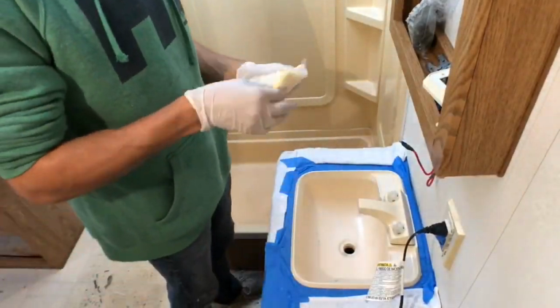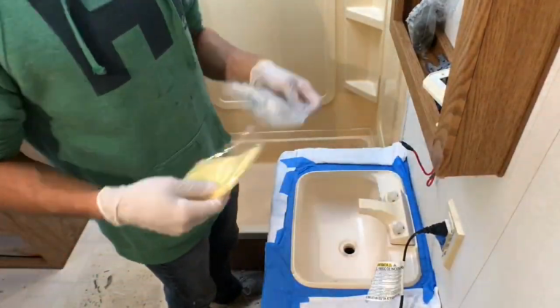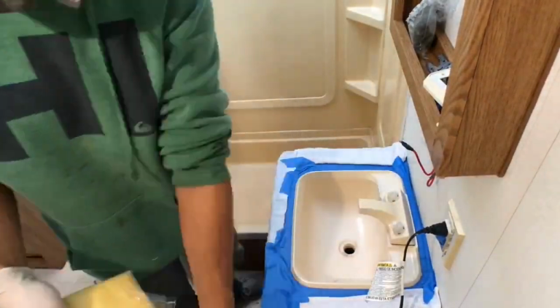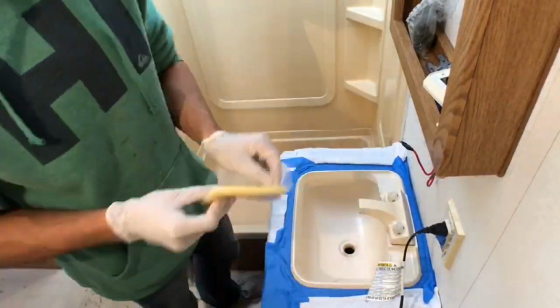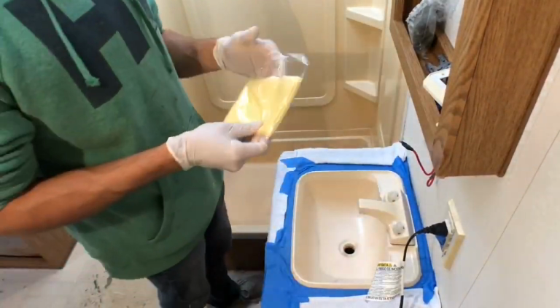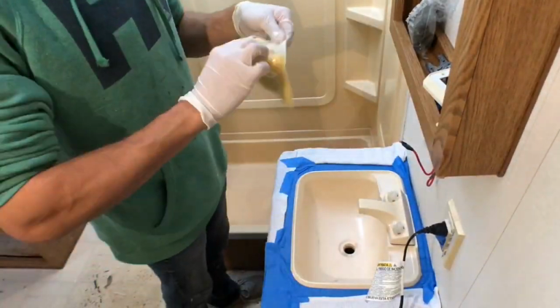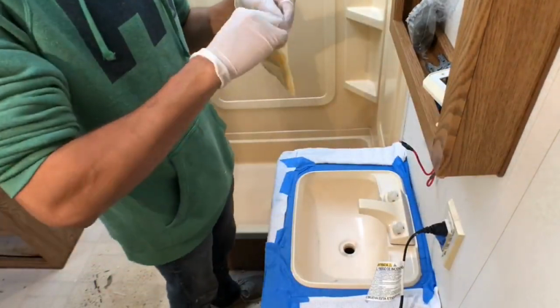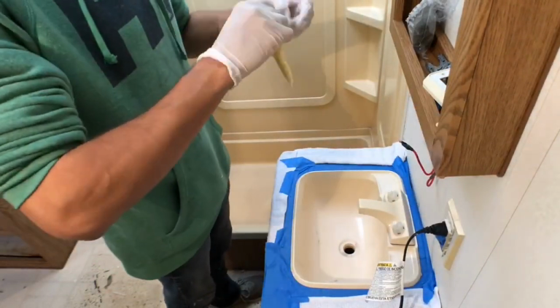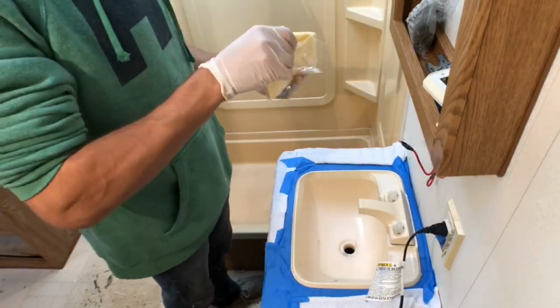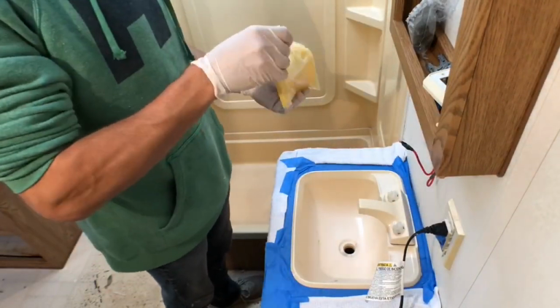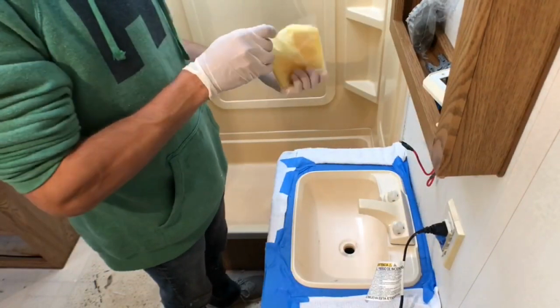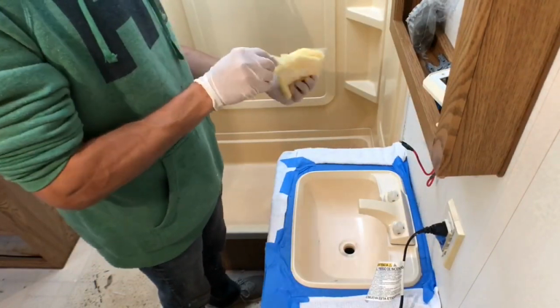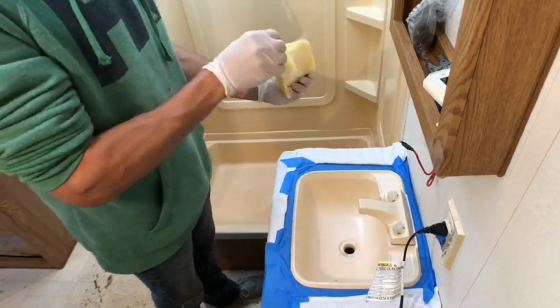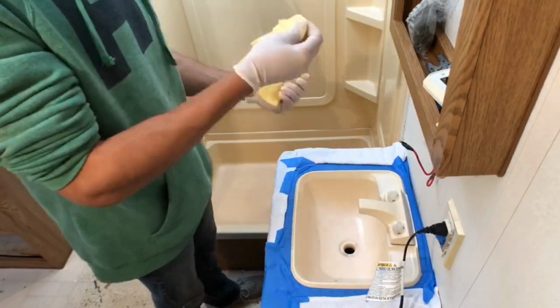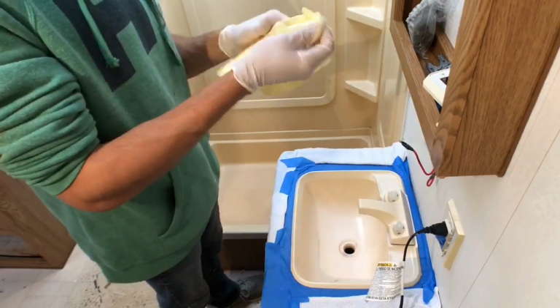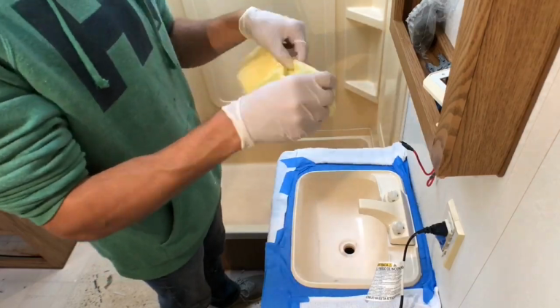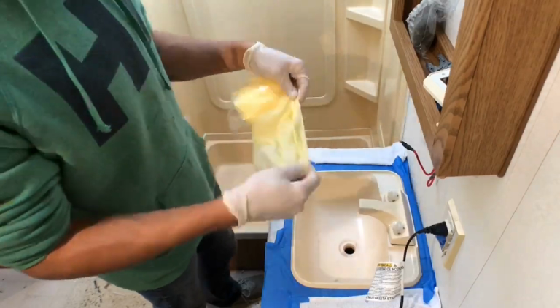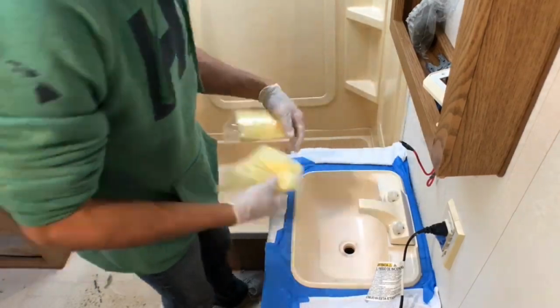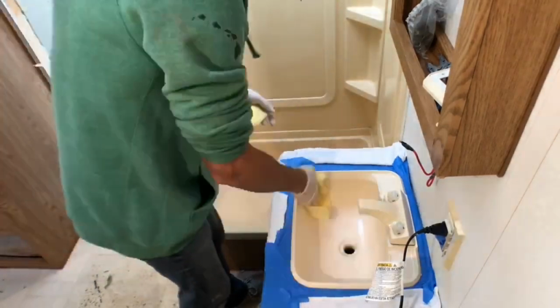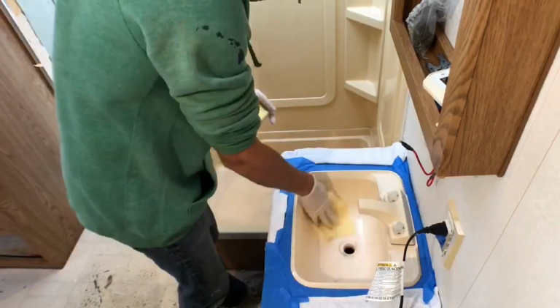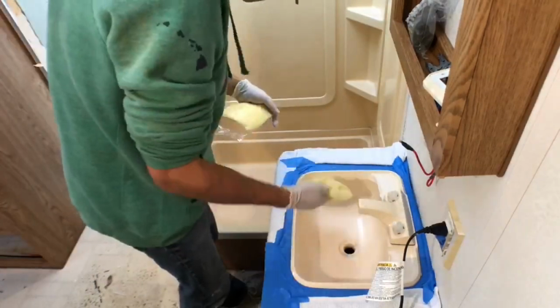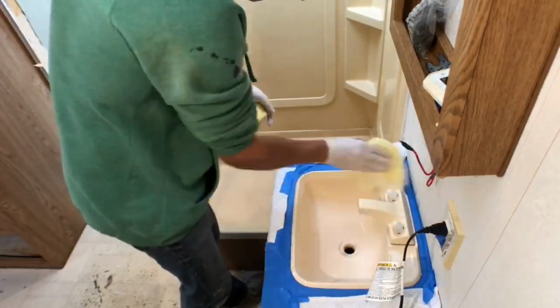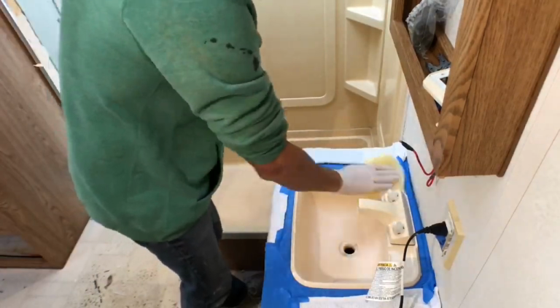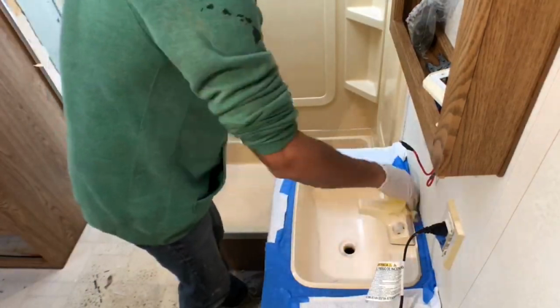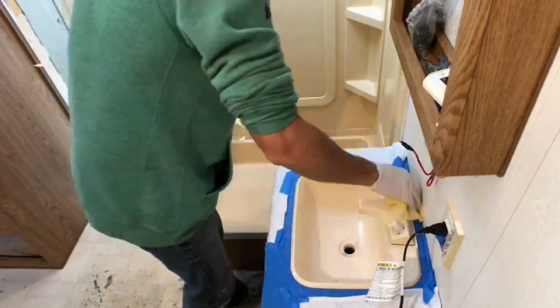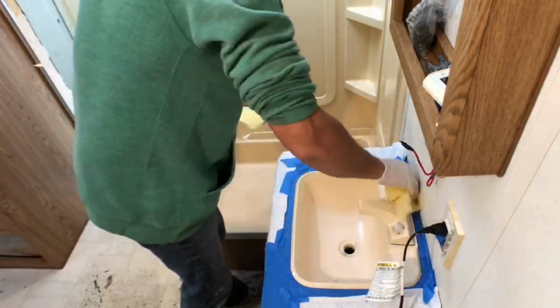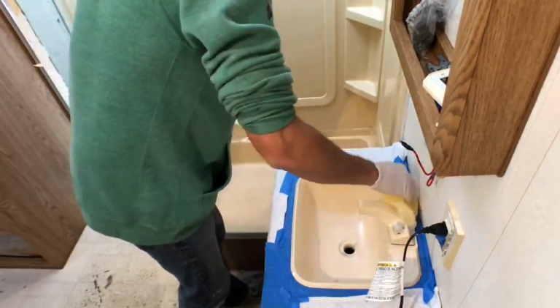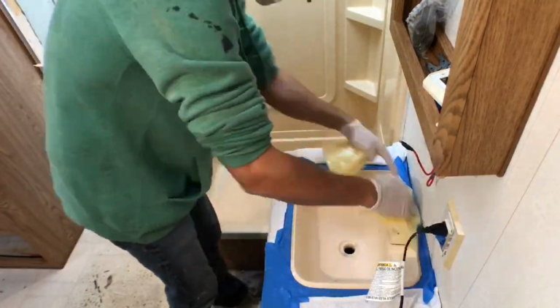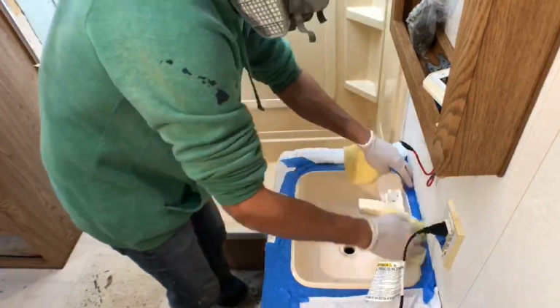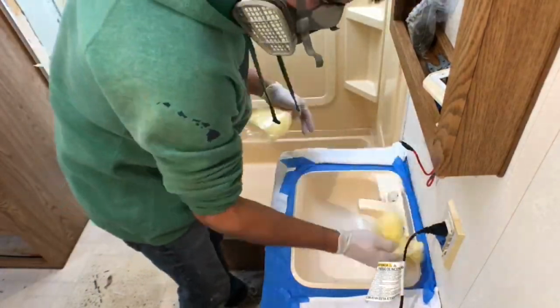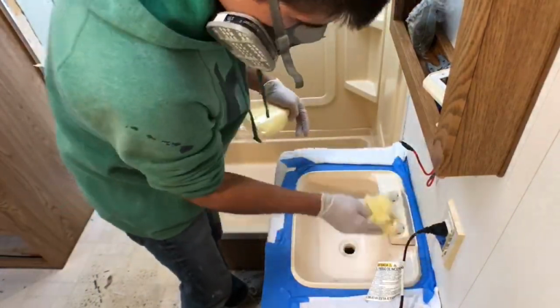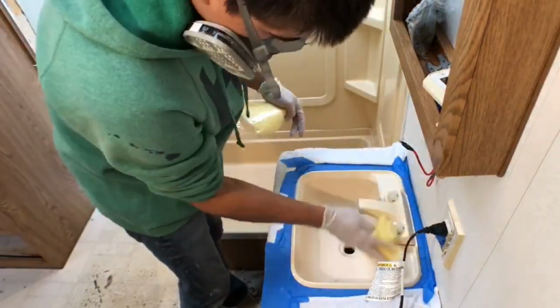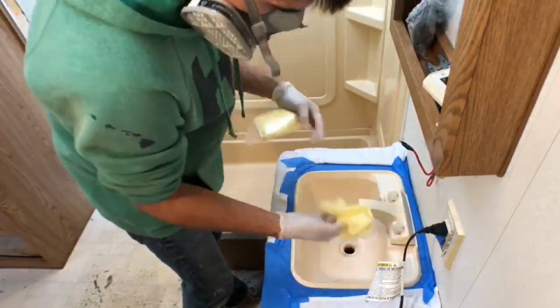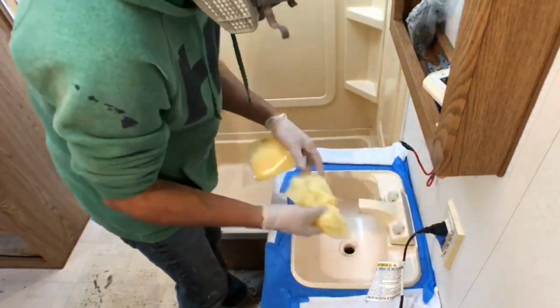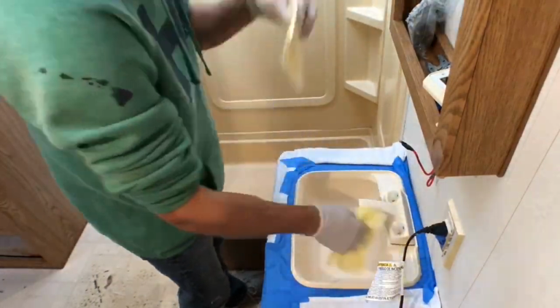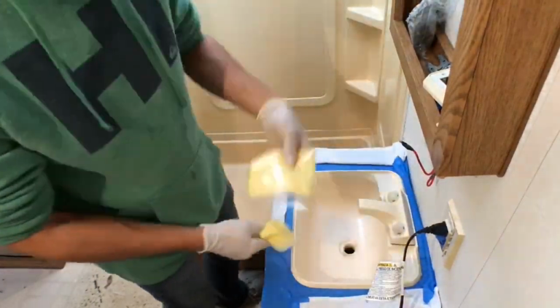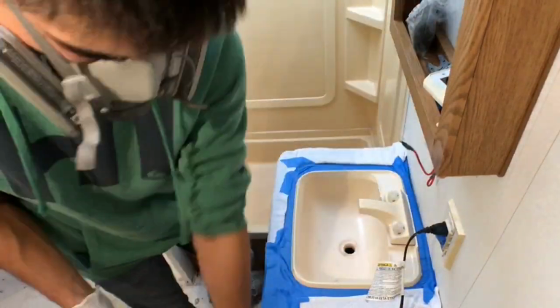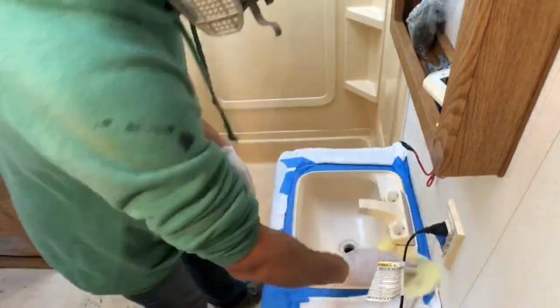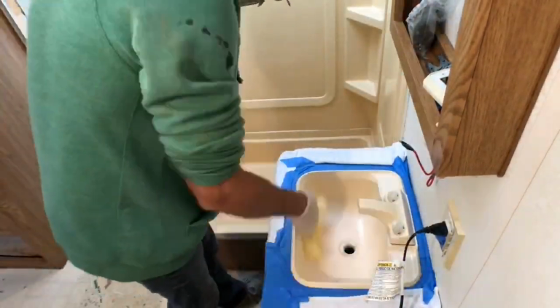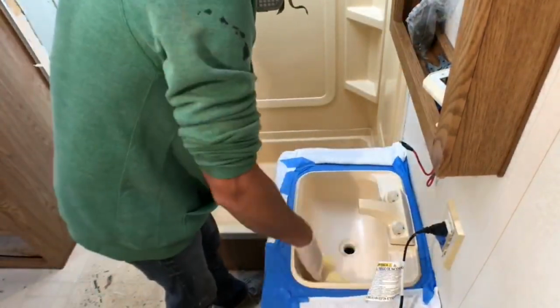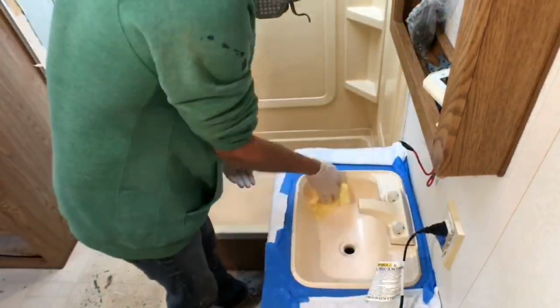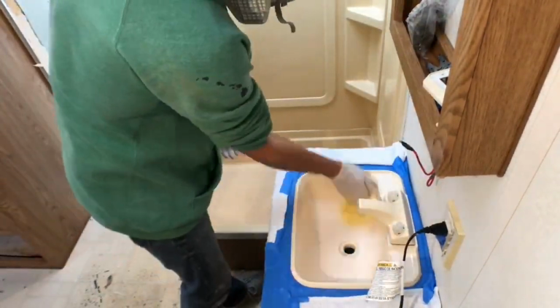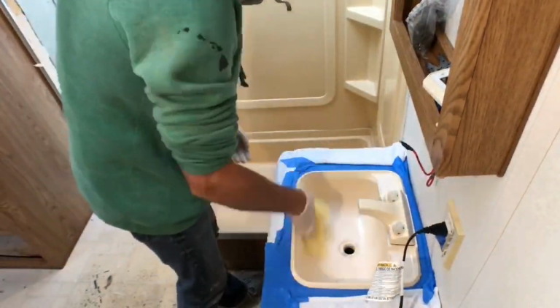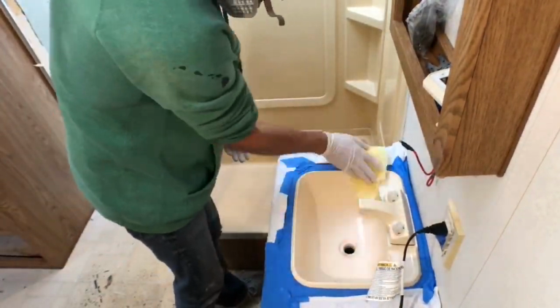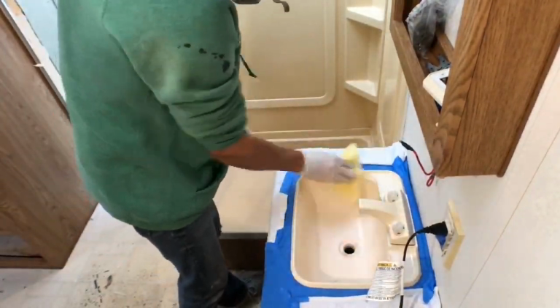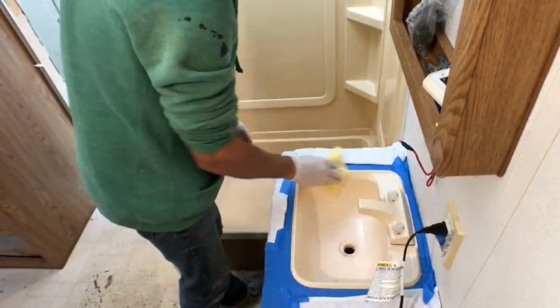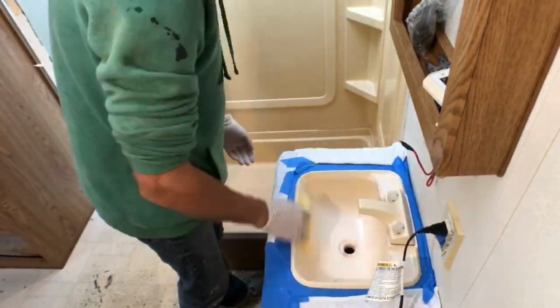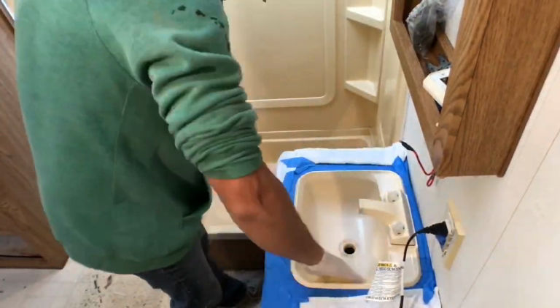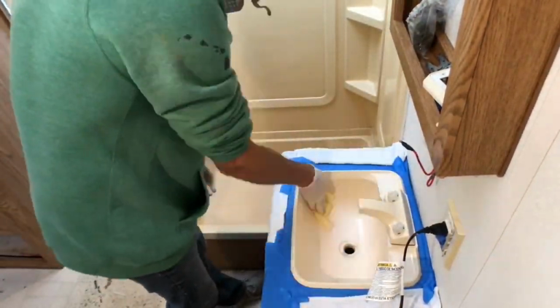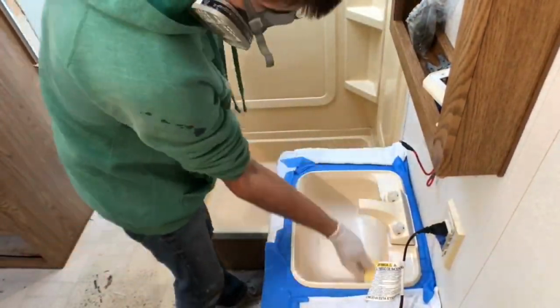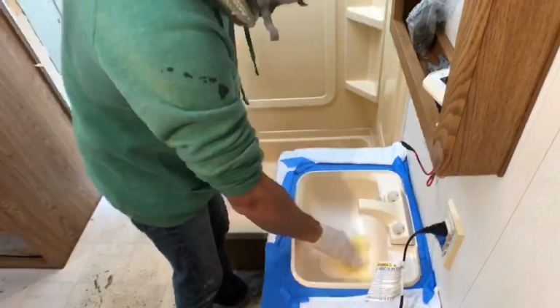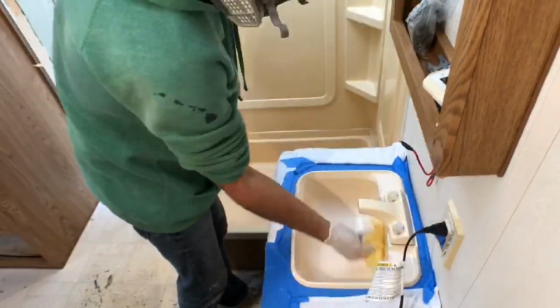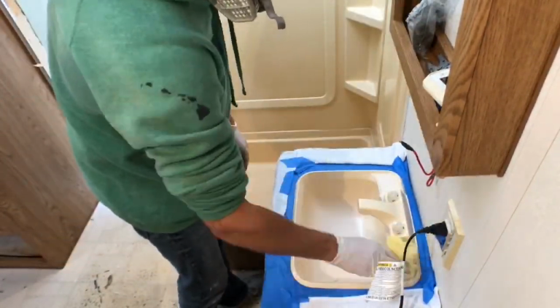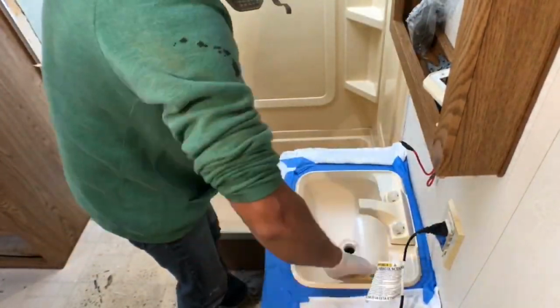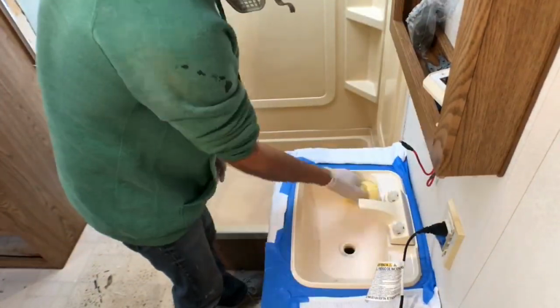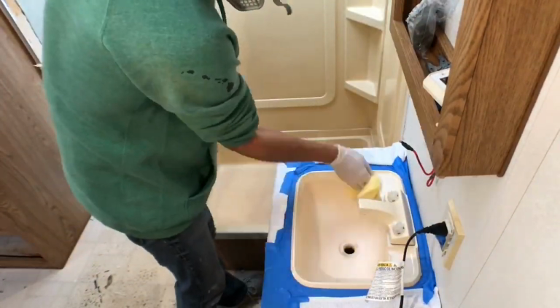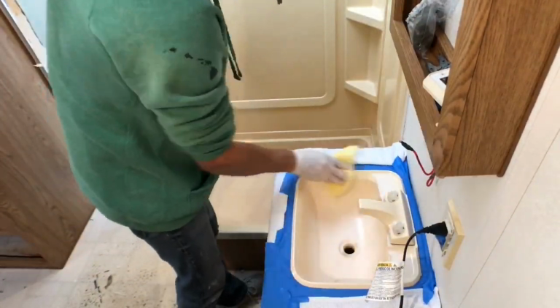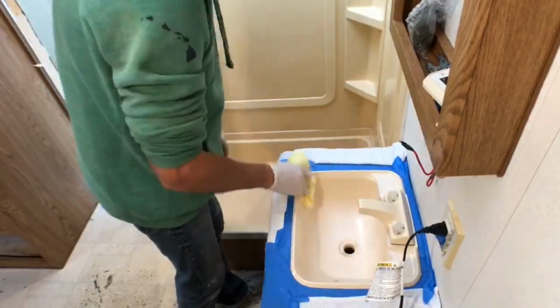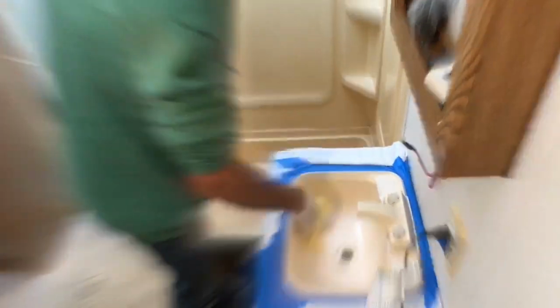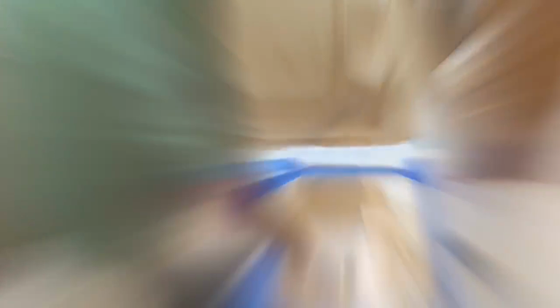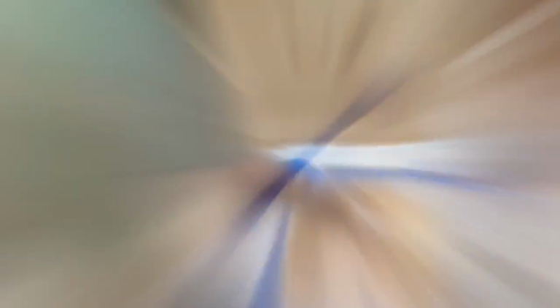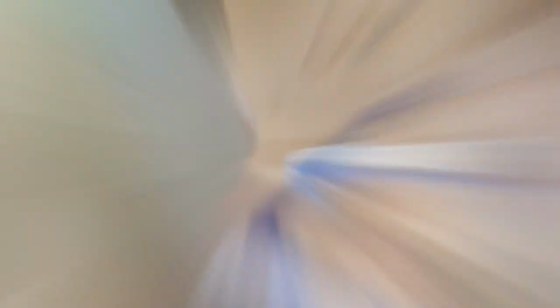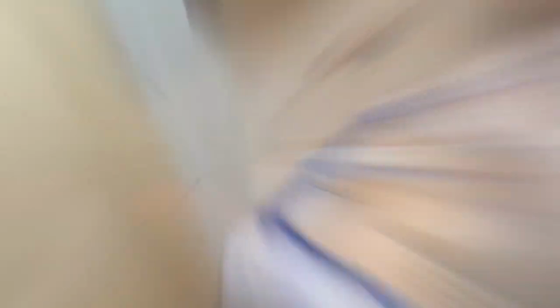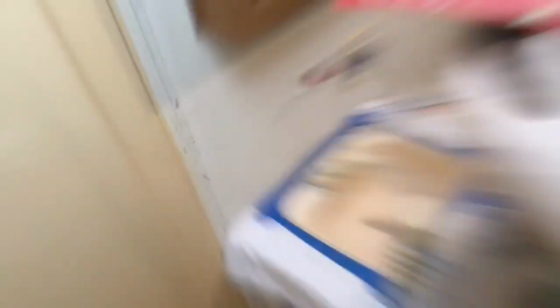You're also going to use a tack cloth — I get these from Home Depot. This just removes all the dust and dirt before you start to paint.